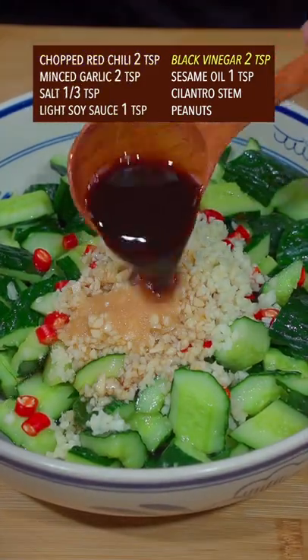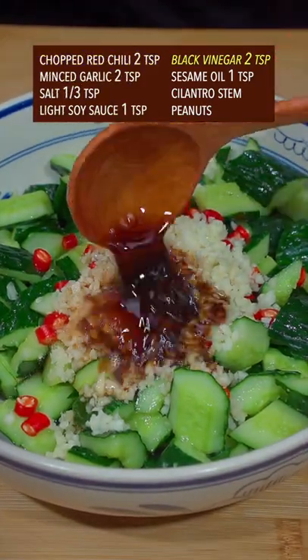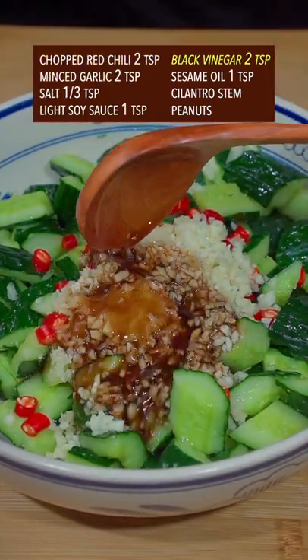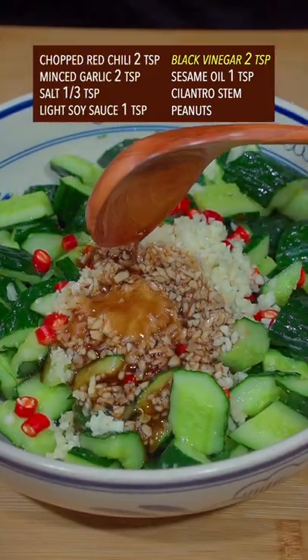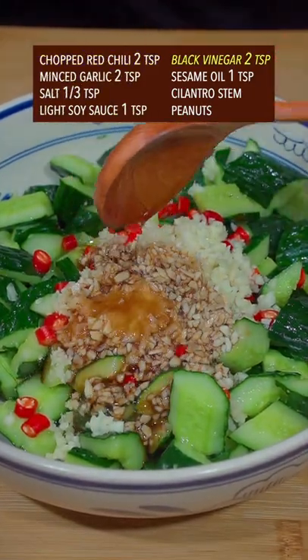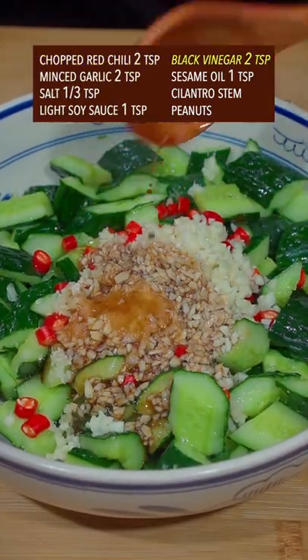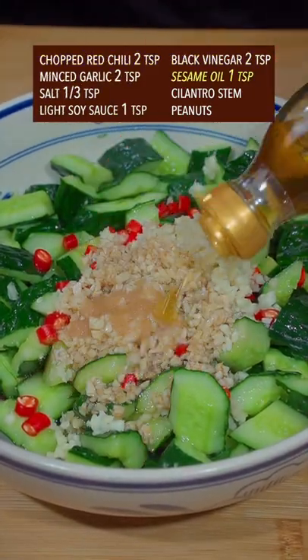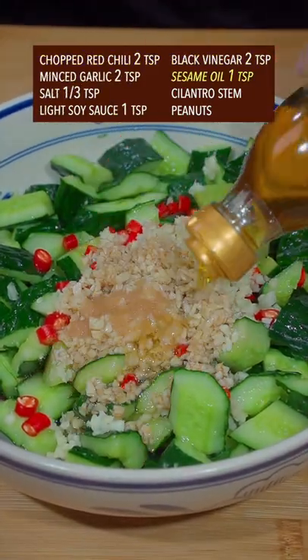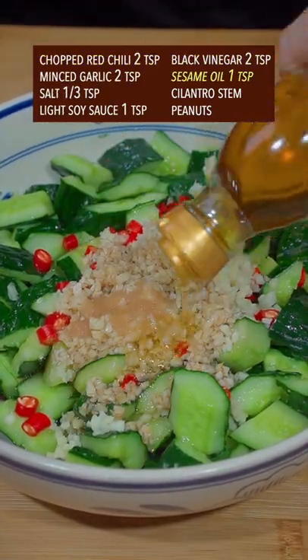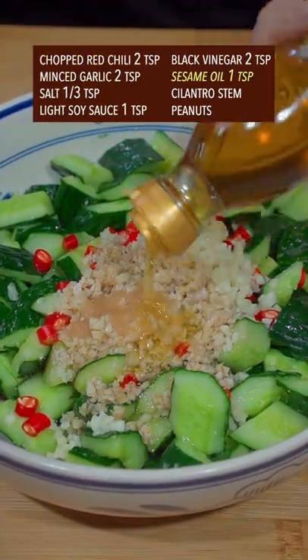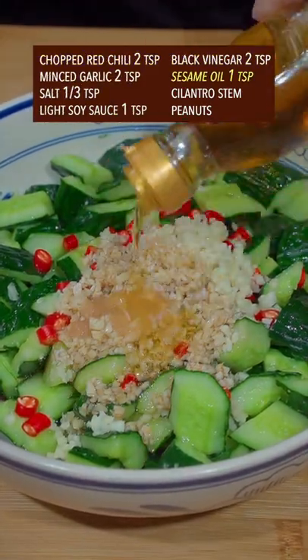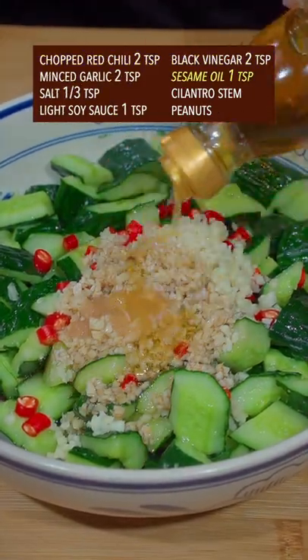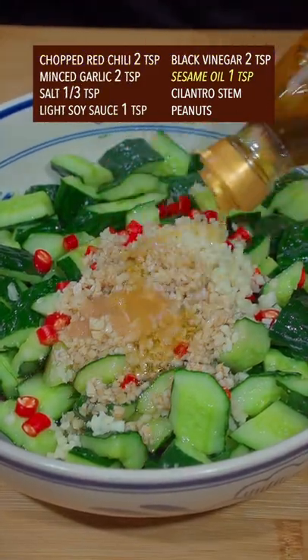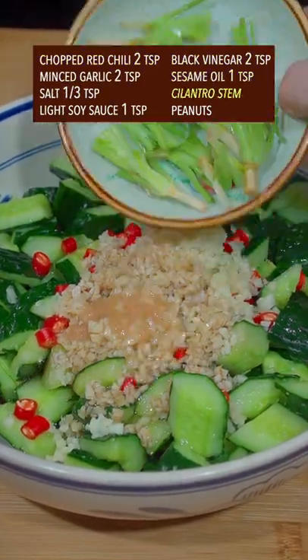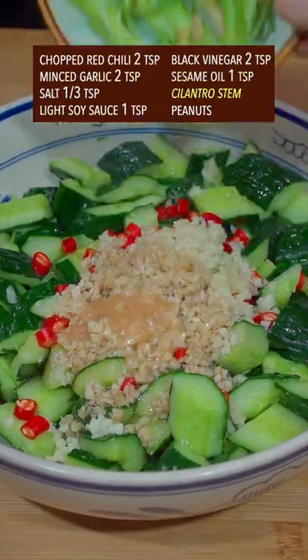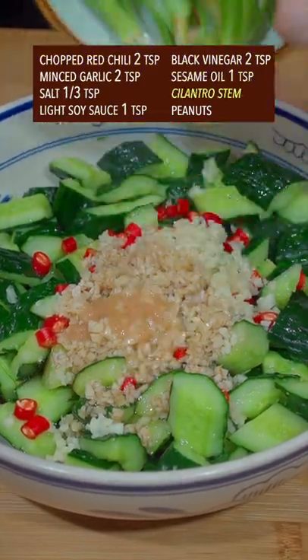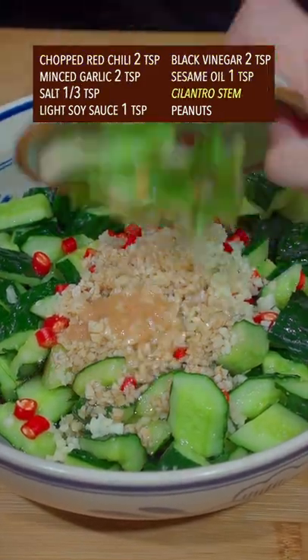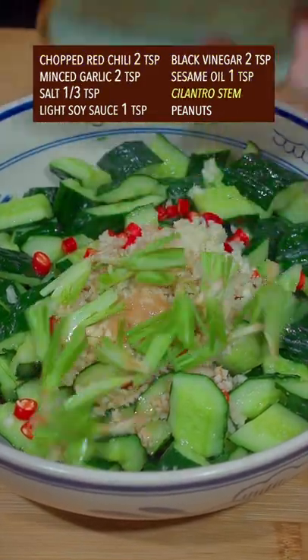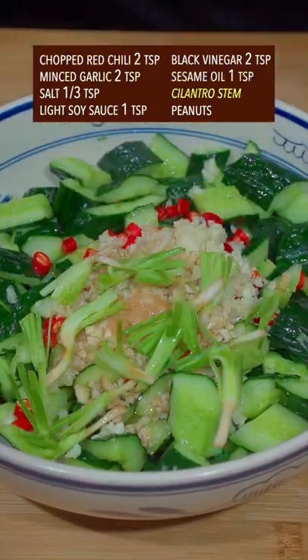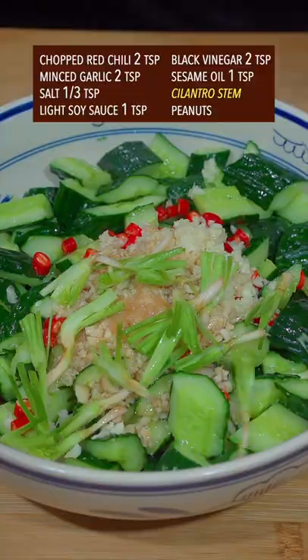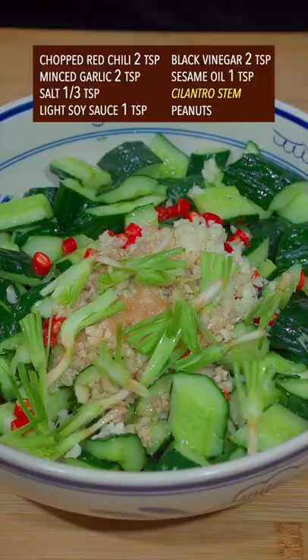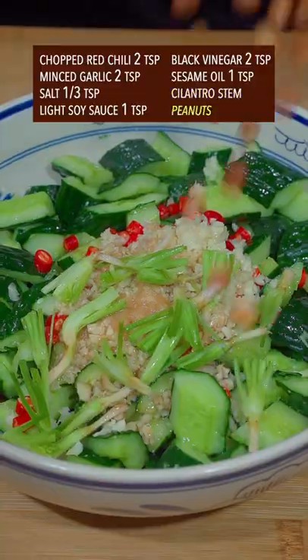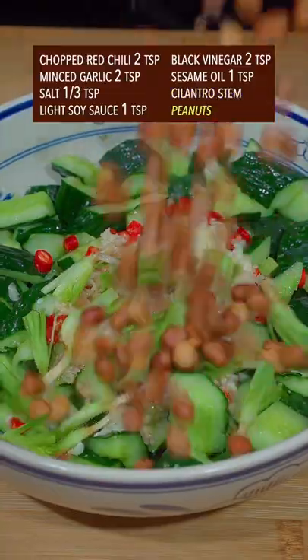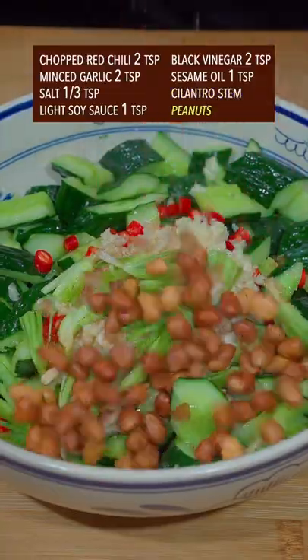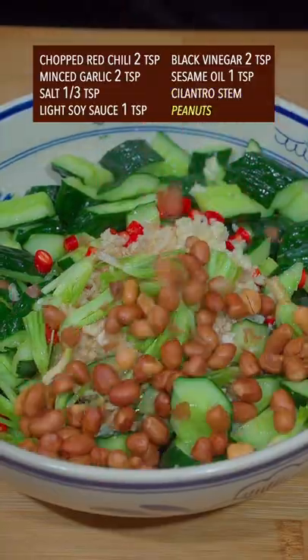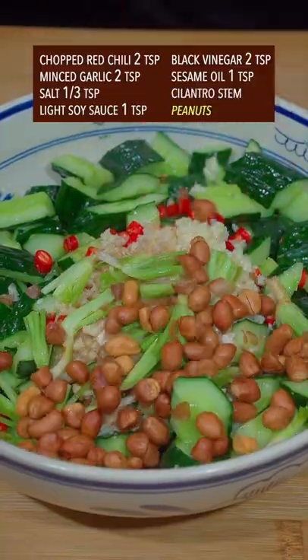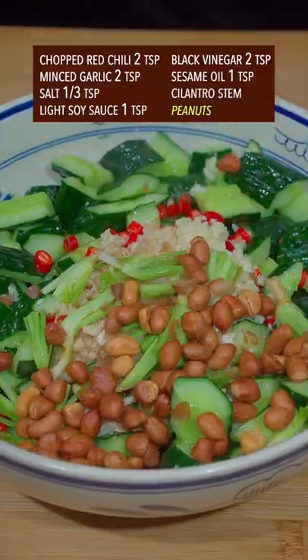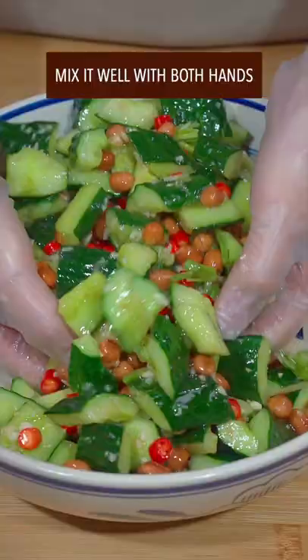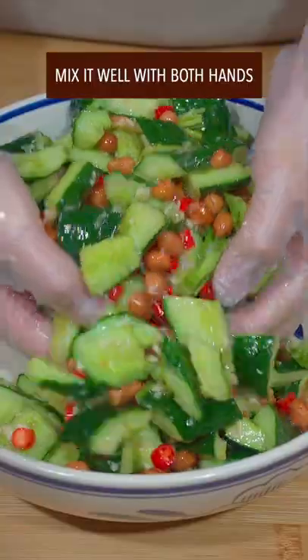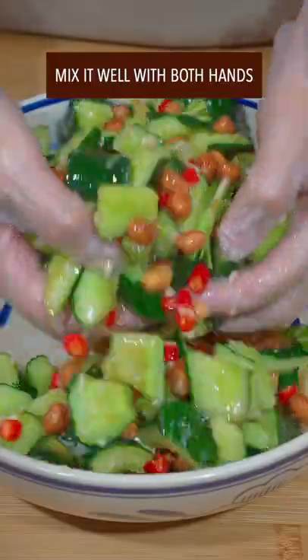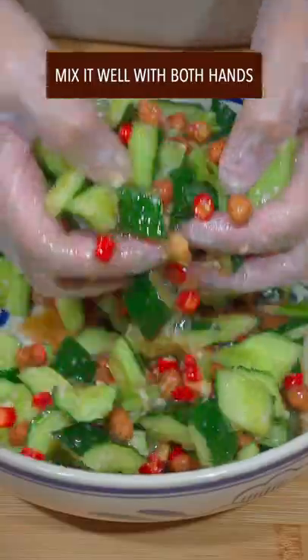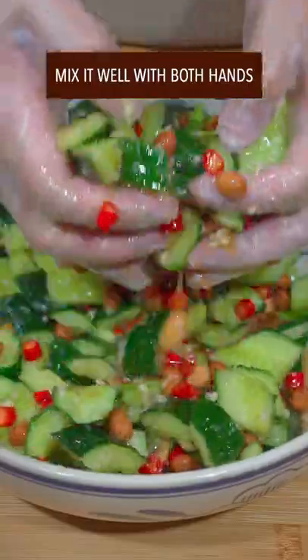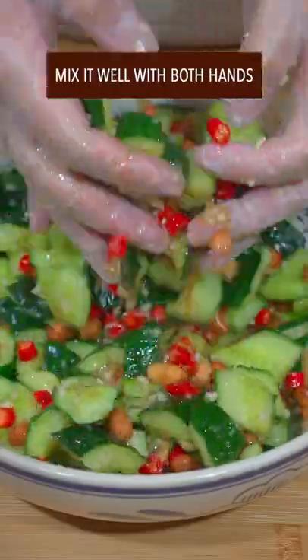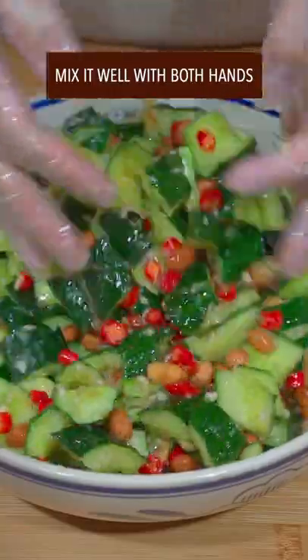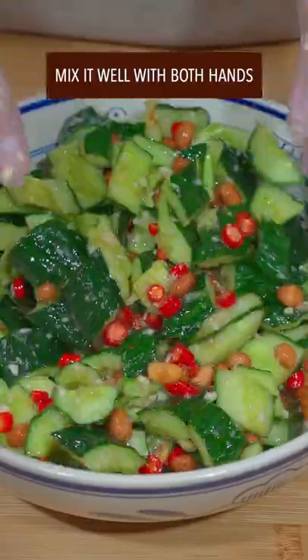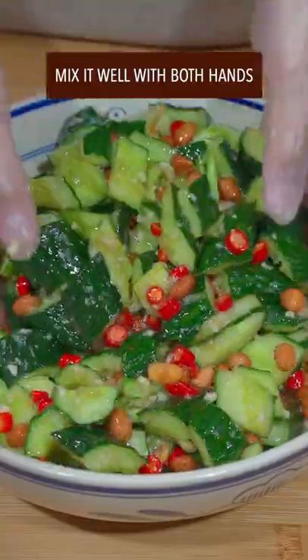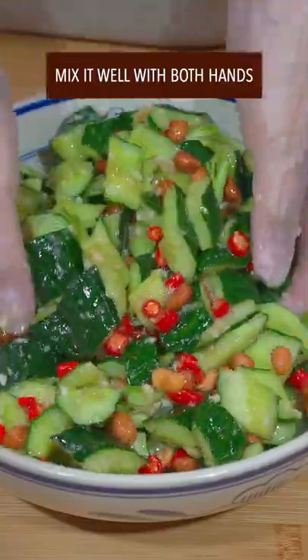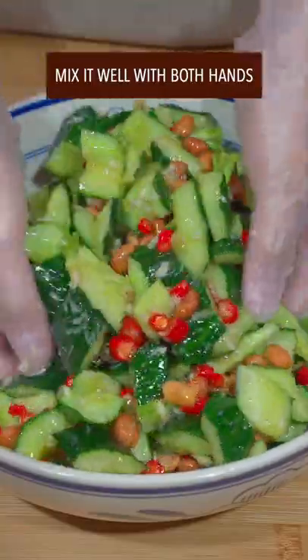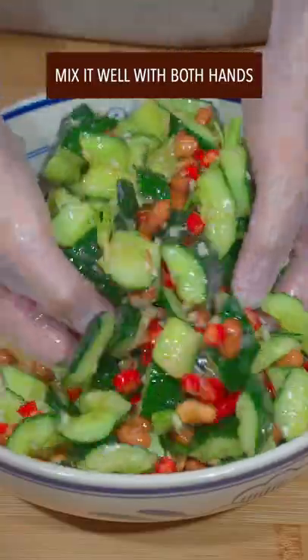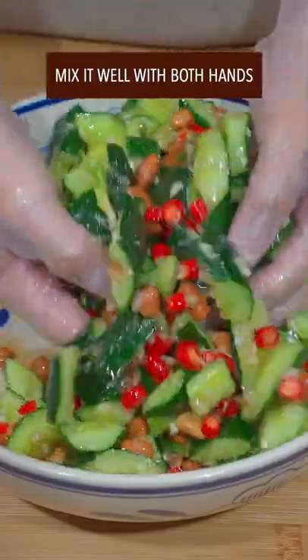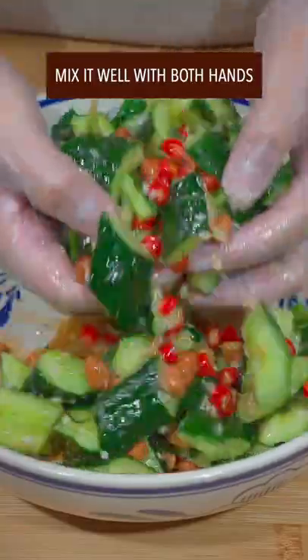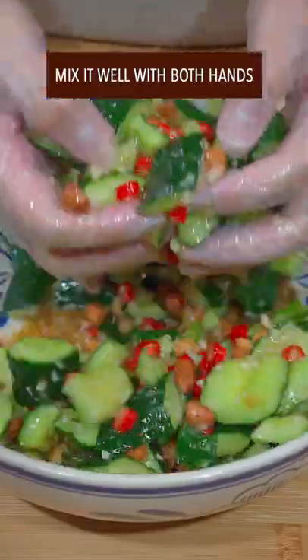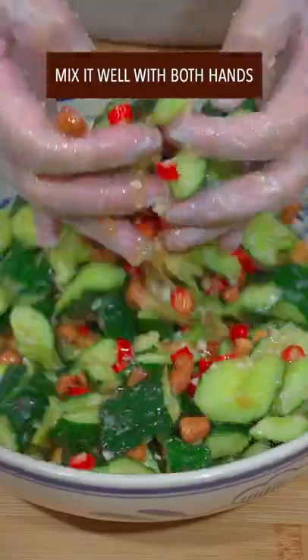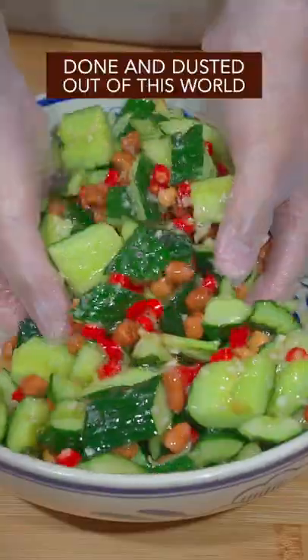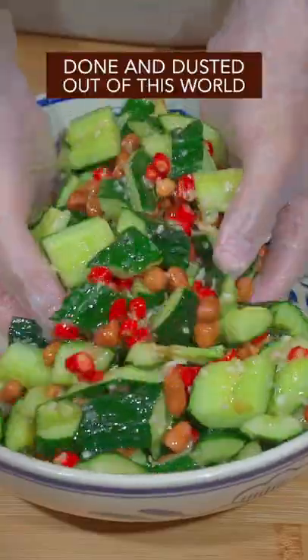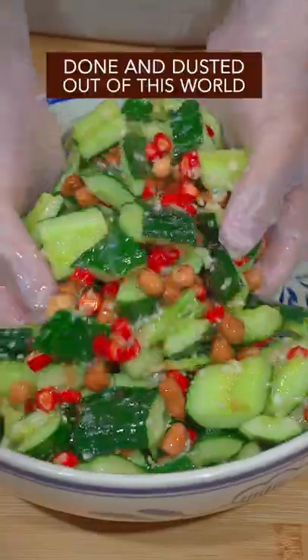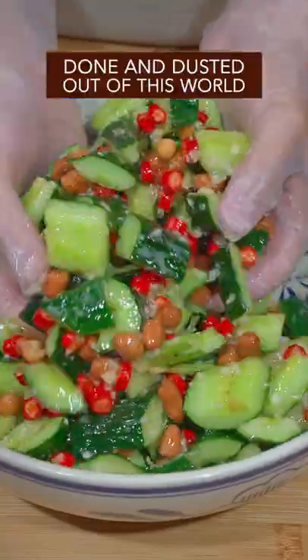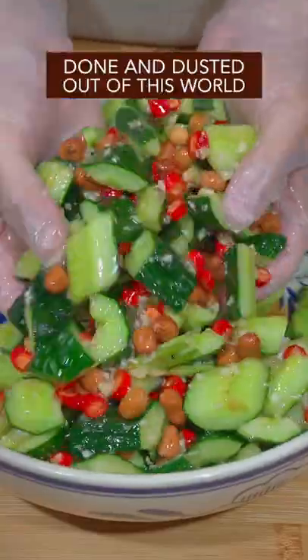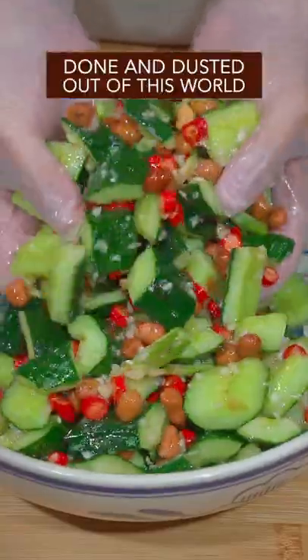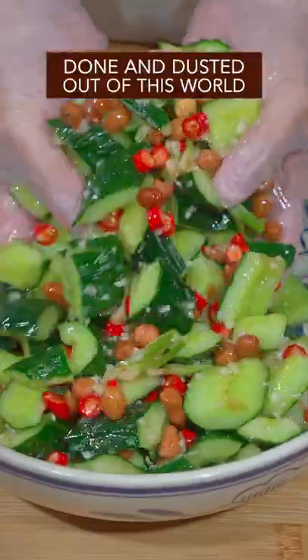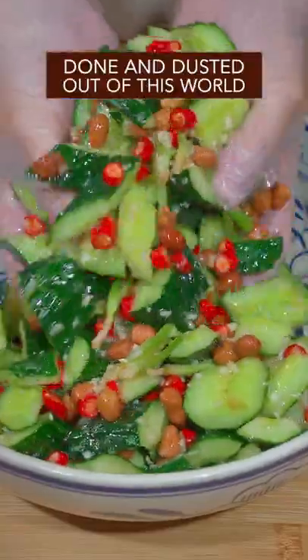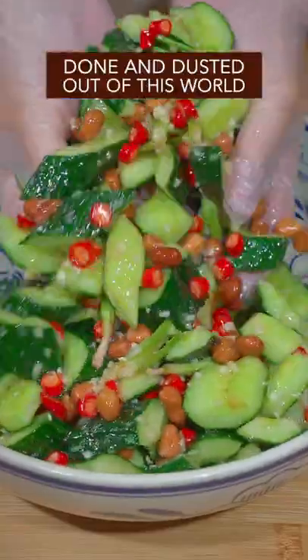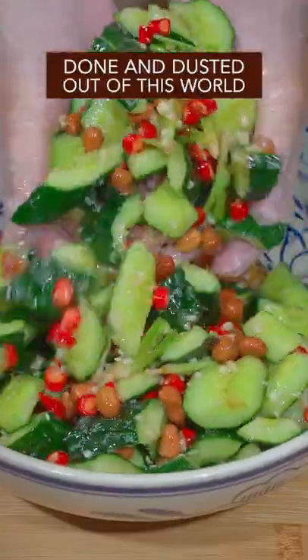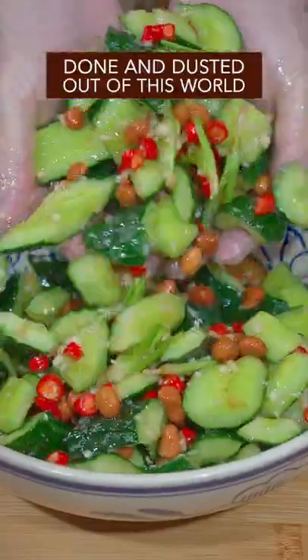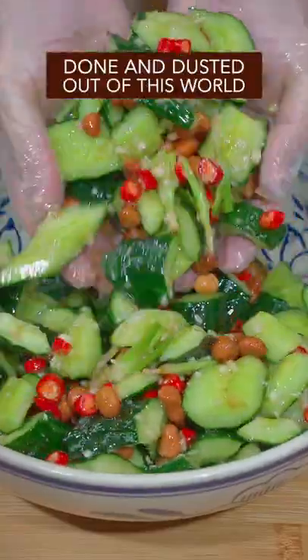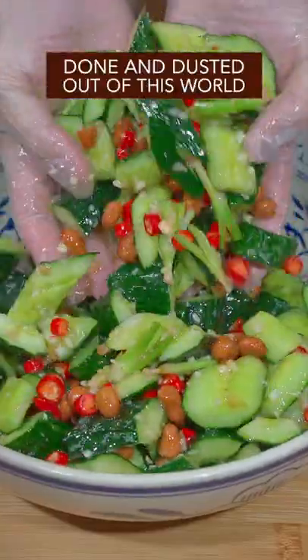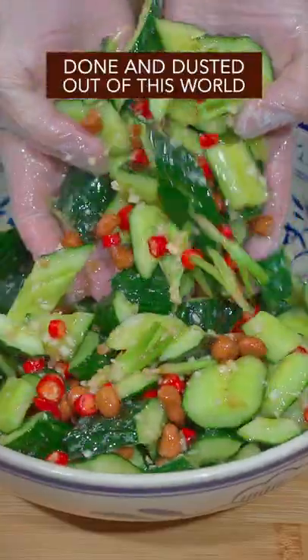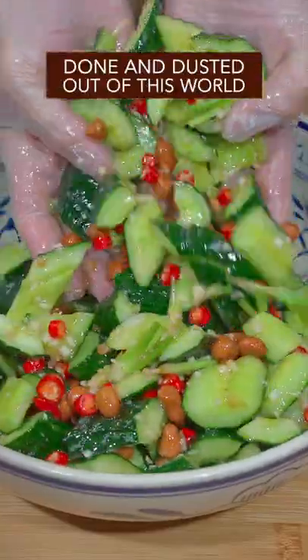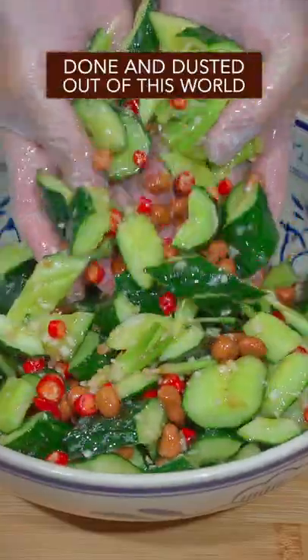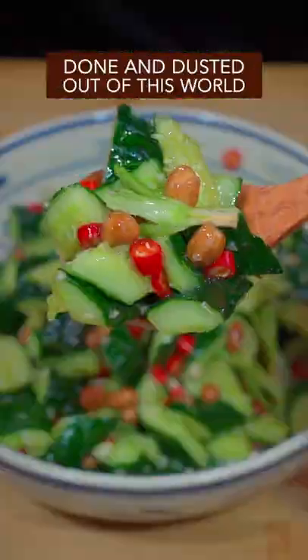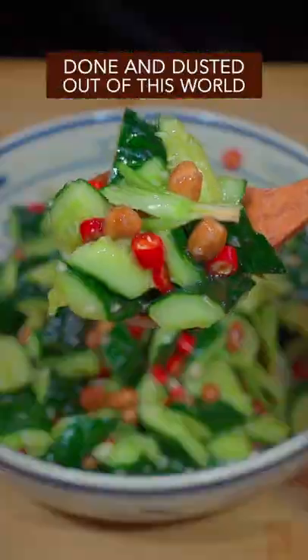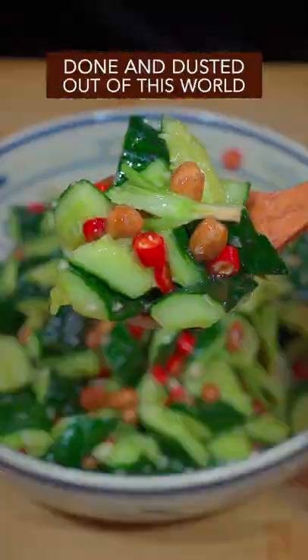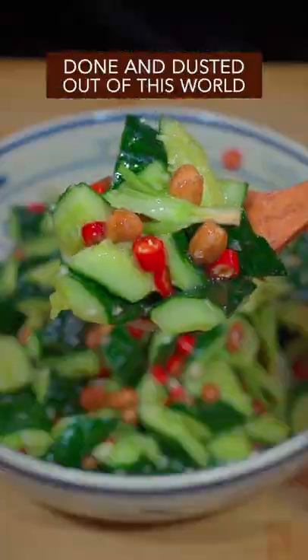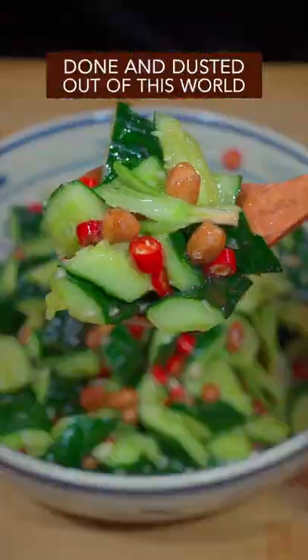Add sesame oil, cilantro stems, and peanuts. Mix it all together with both hands — done and dusted, out of this world.